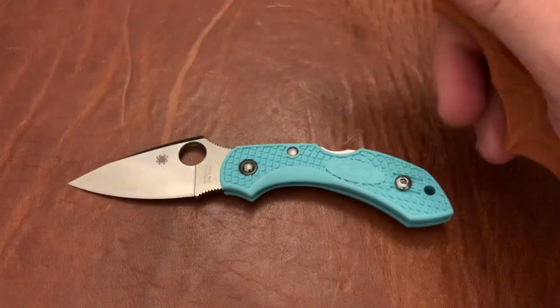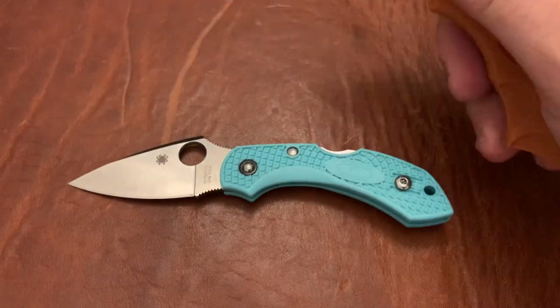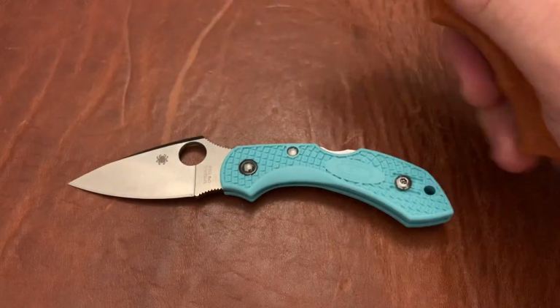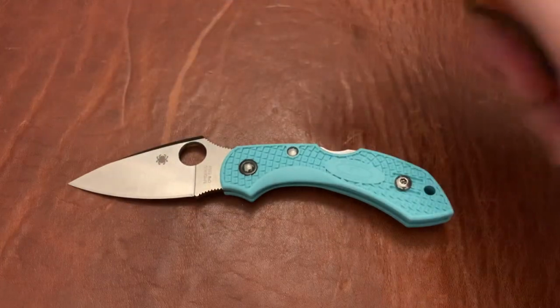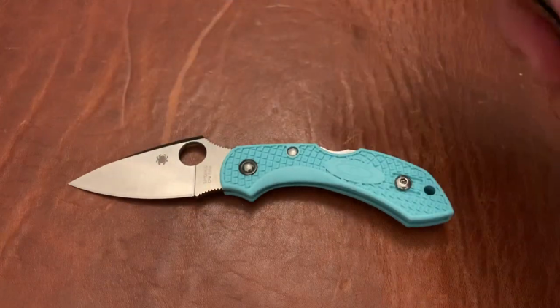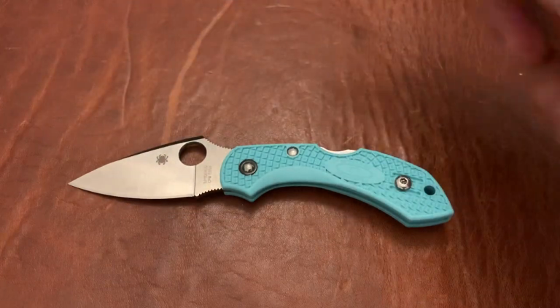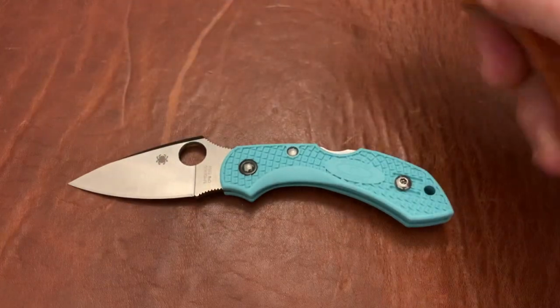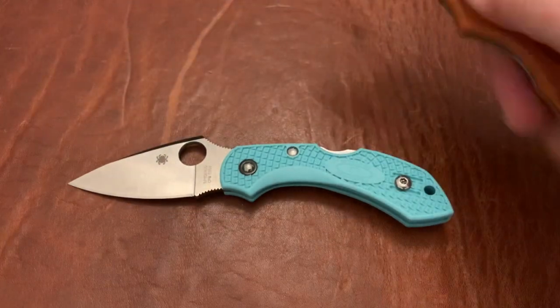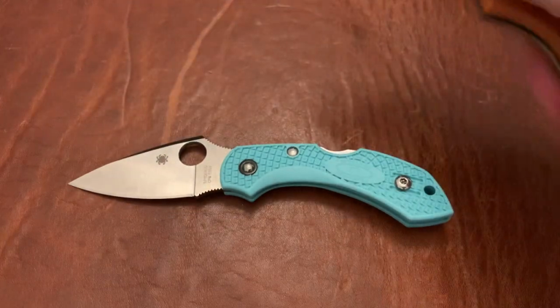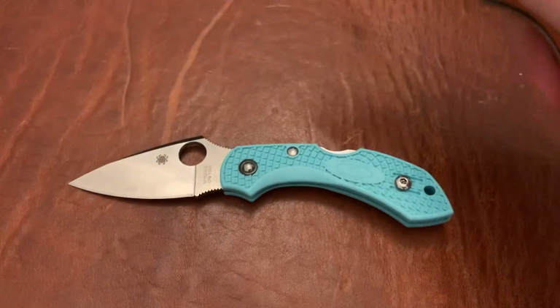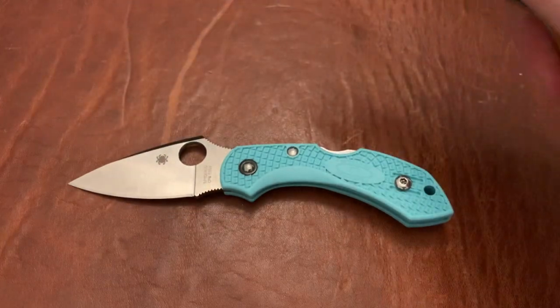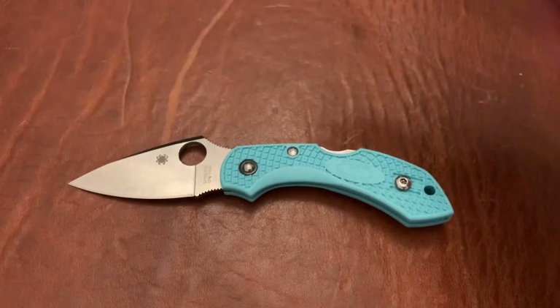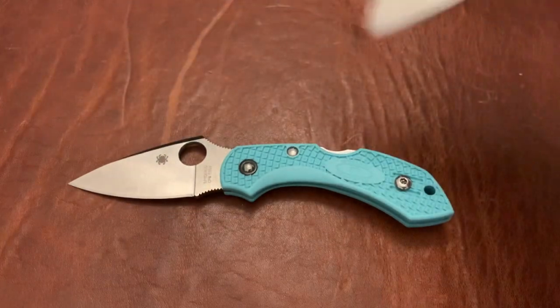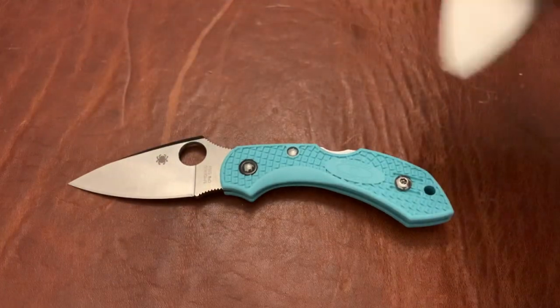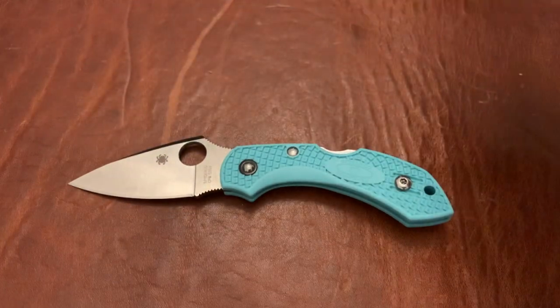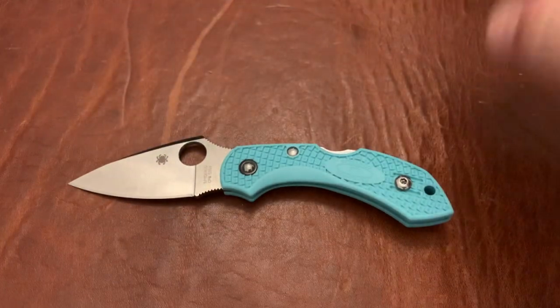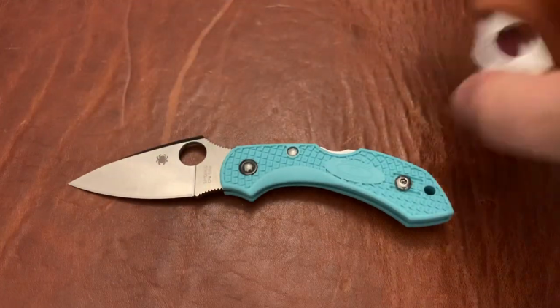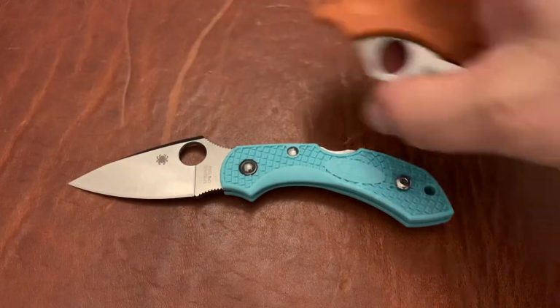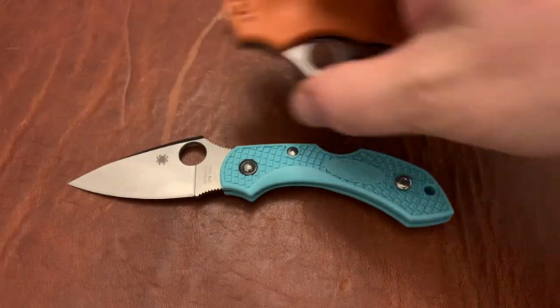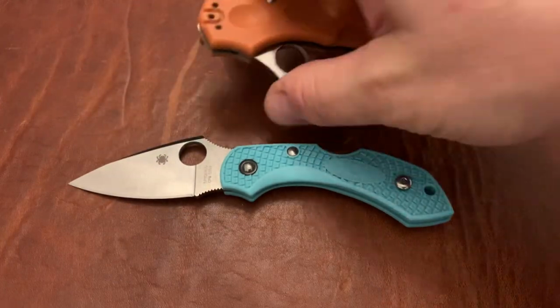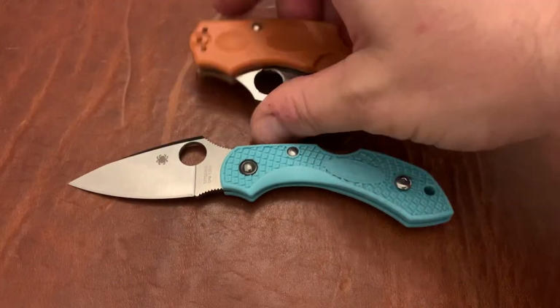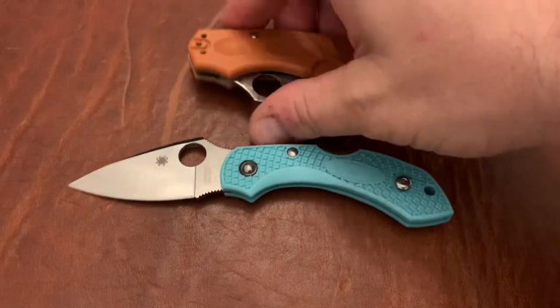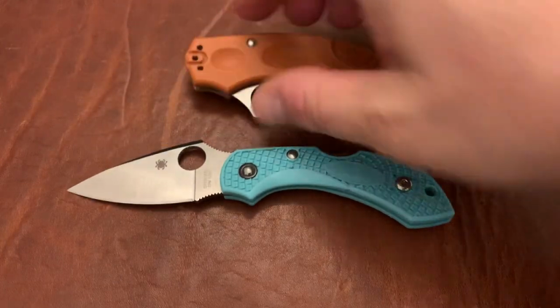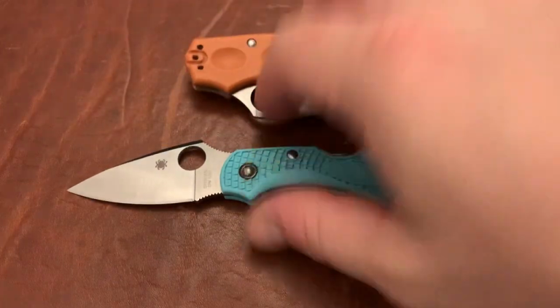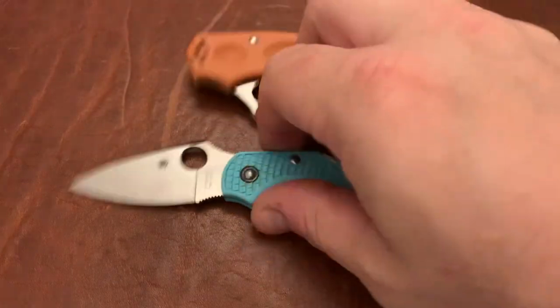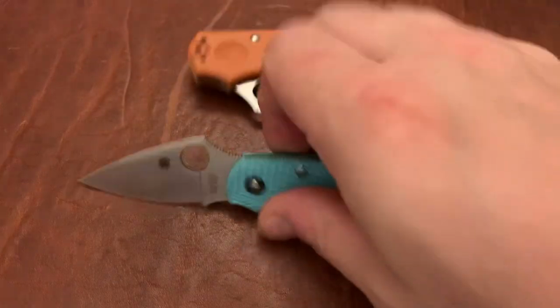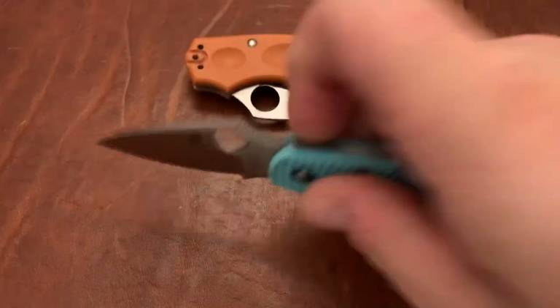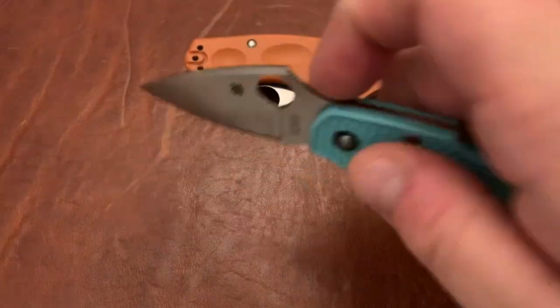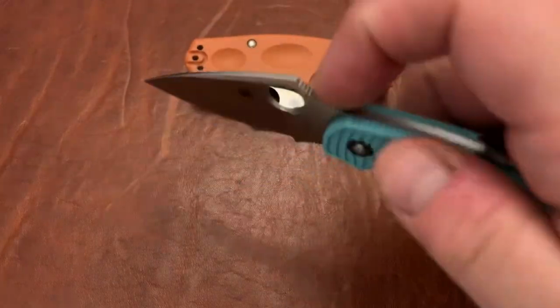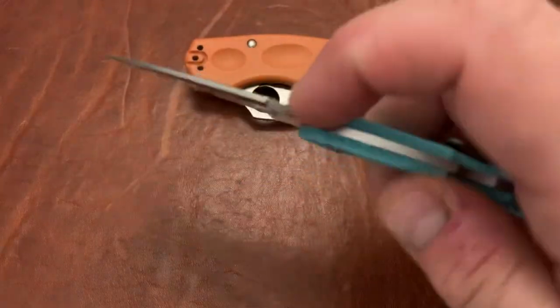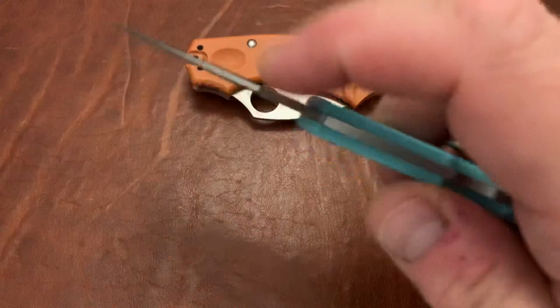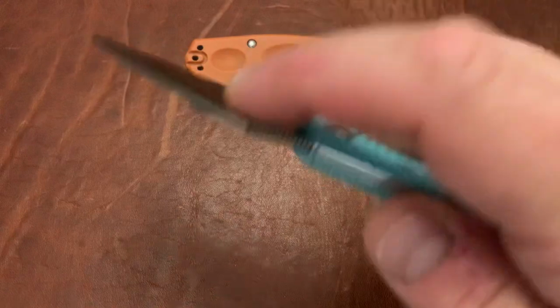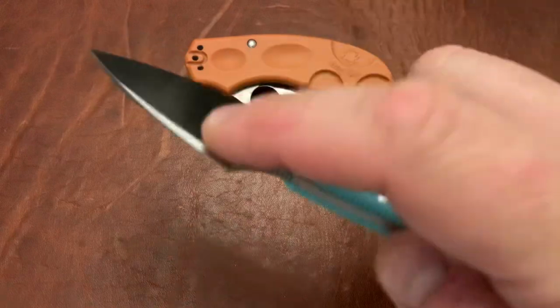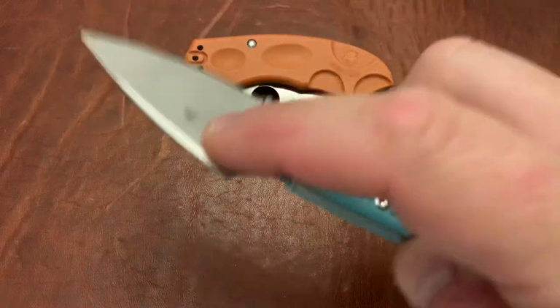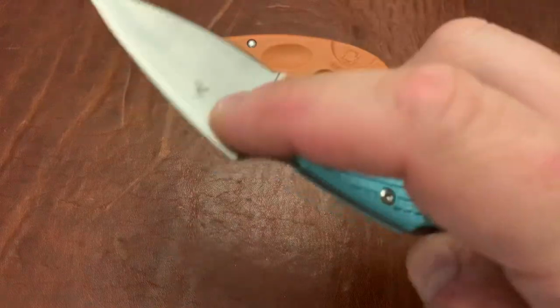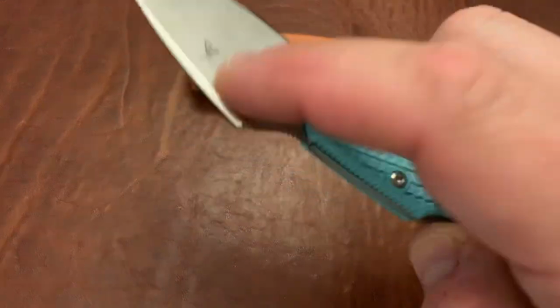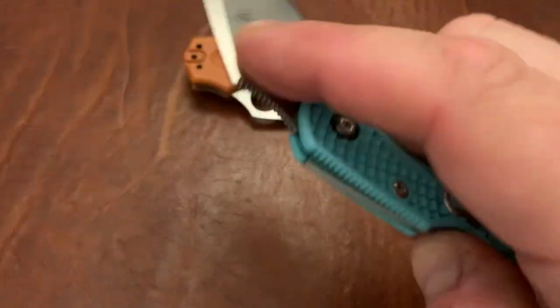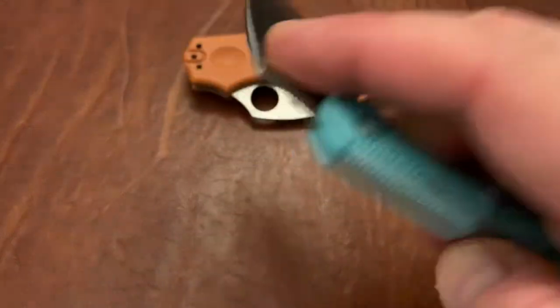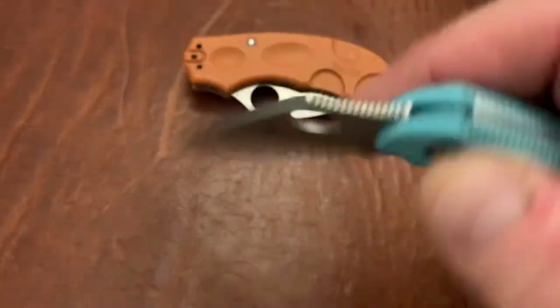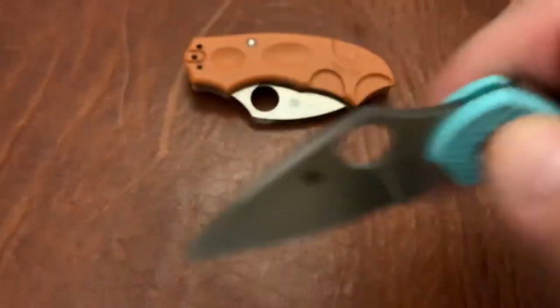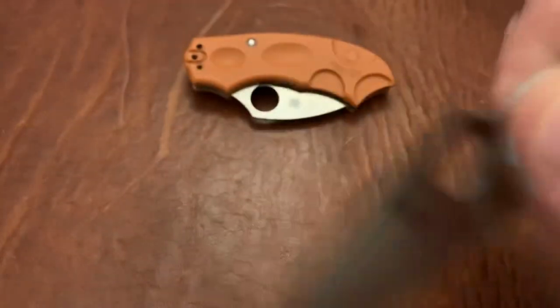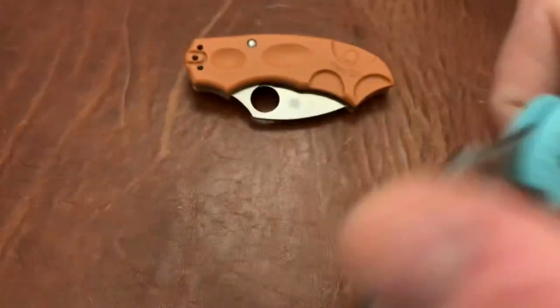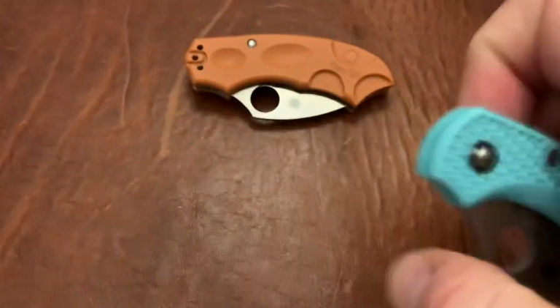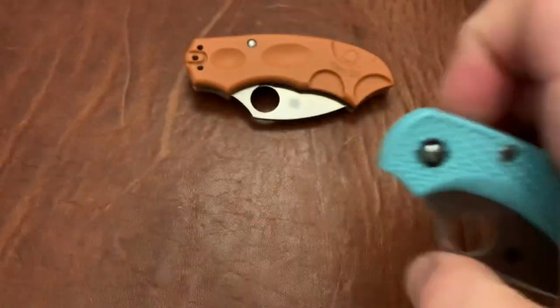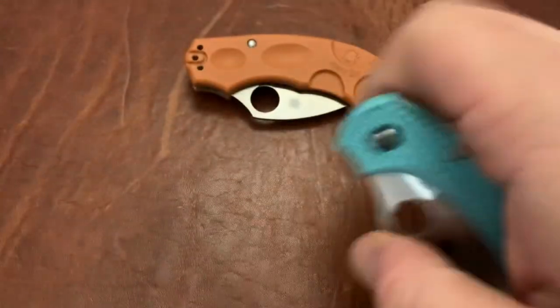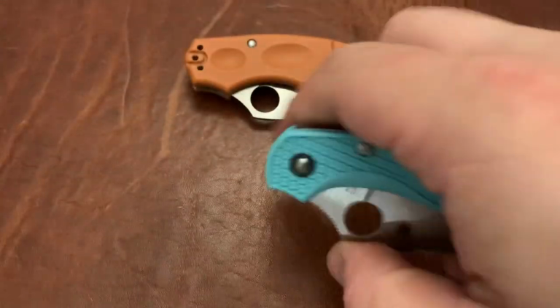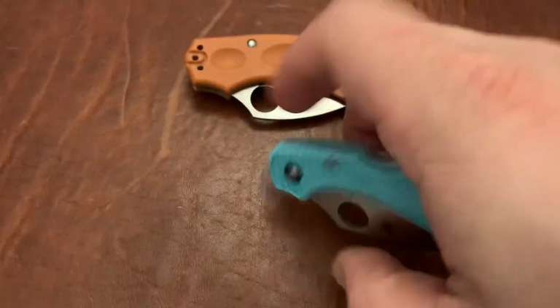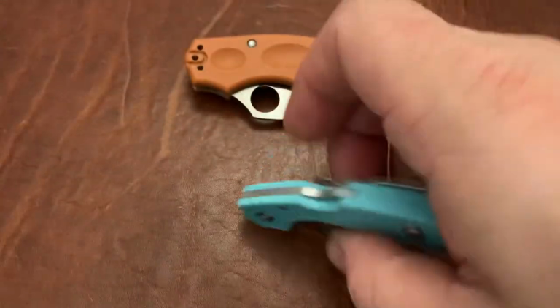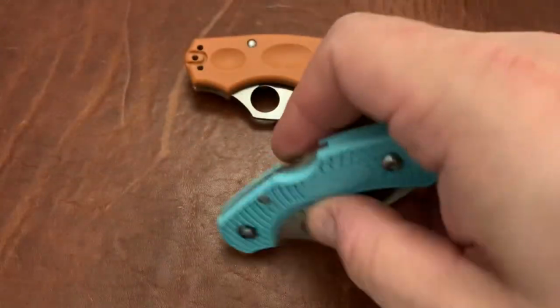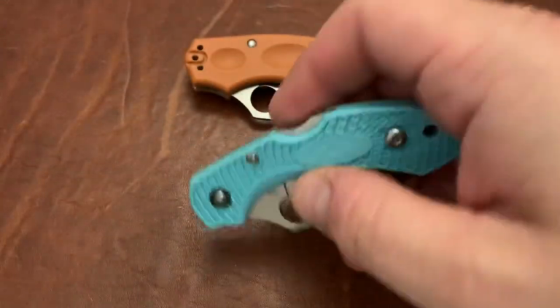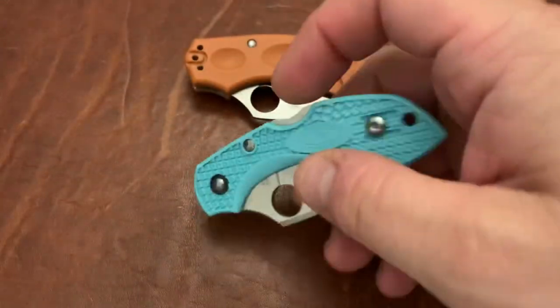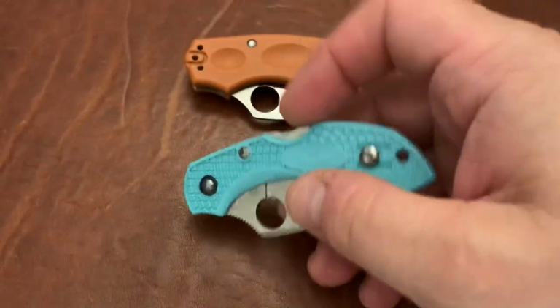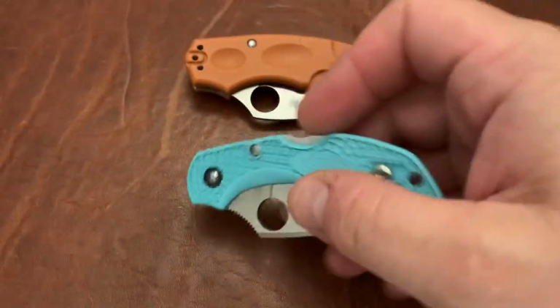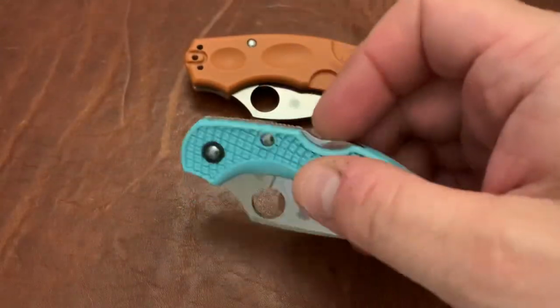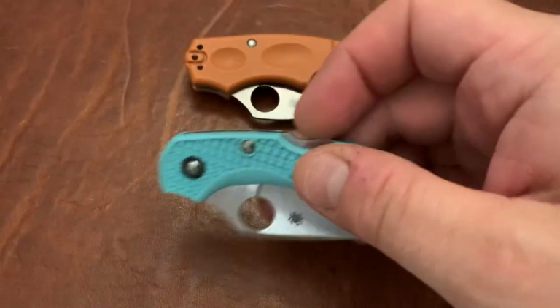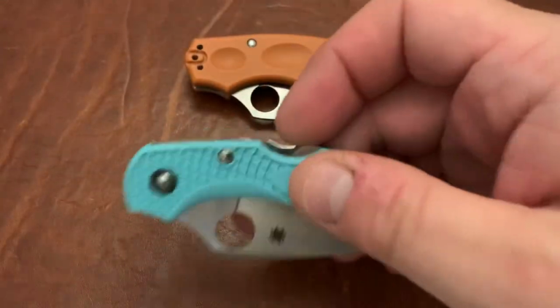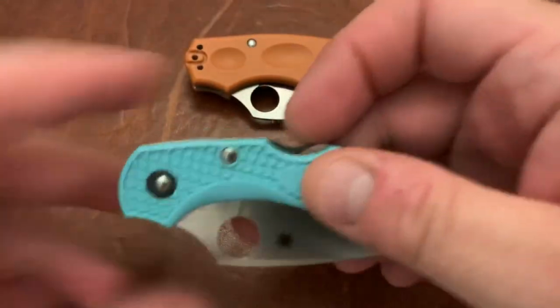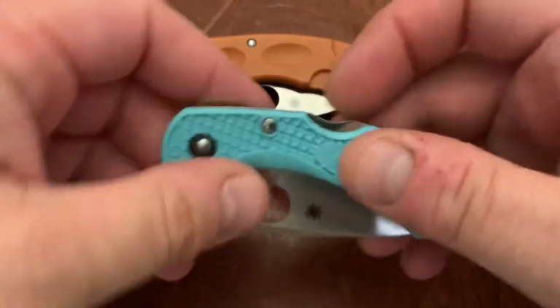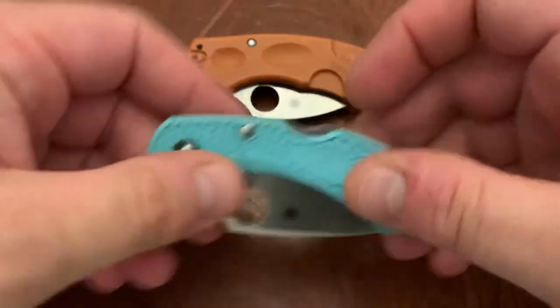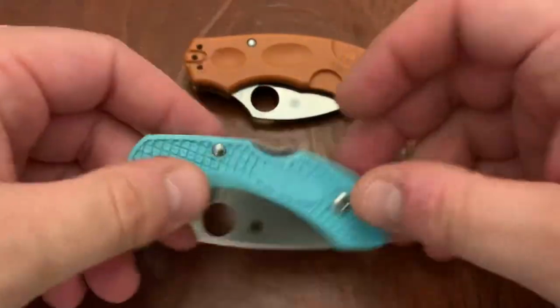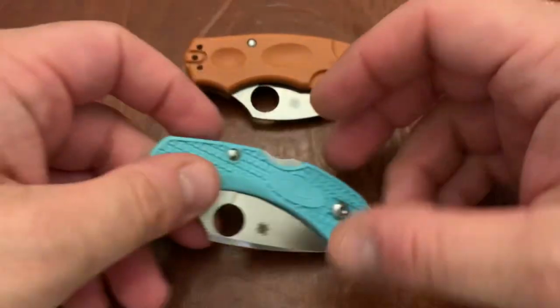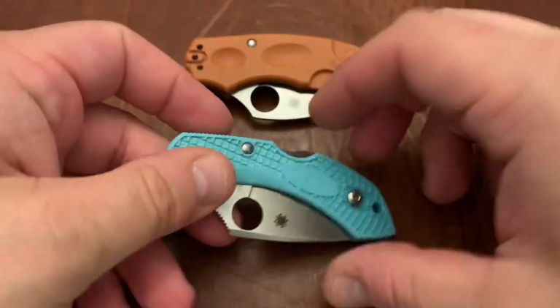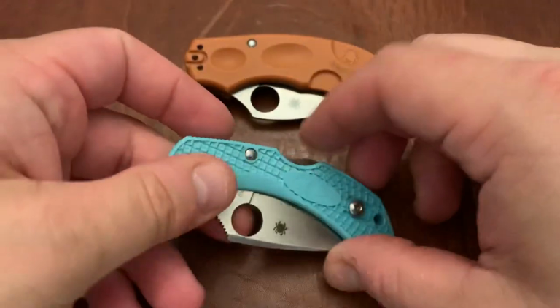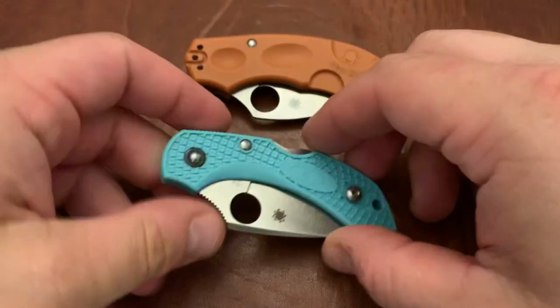Let's go ahead and talk about some of the good and the bad of these knives and how they stack up.